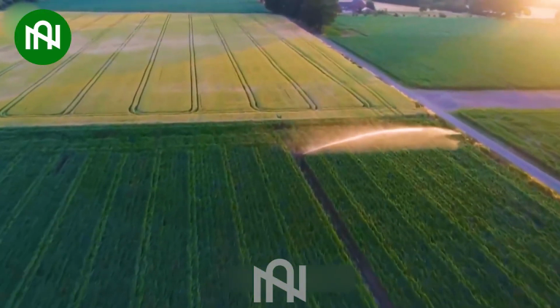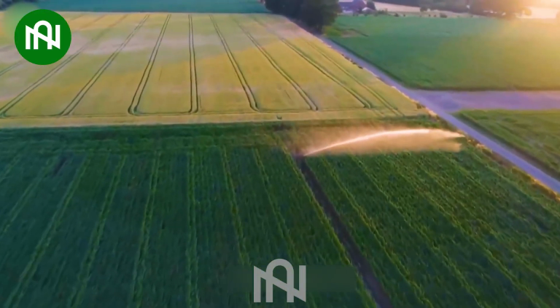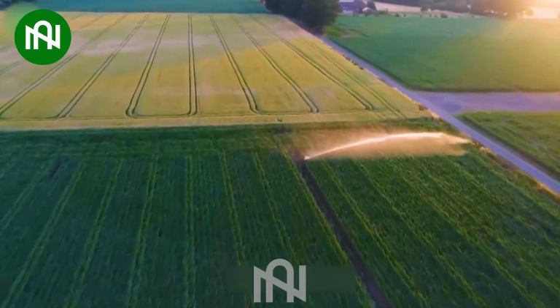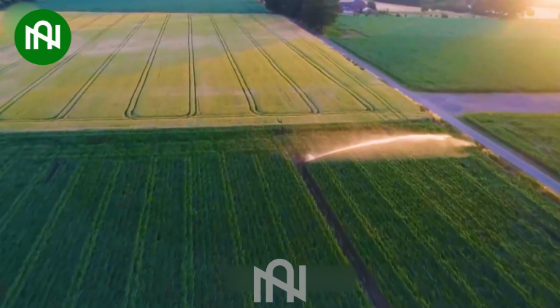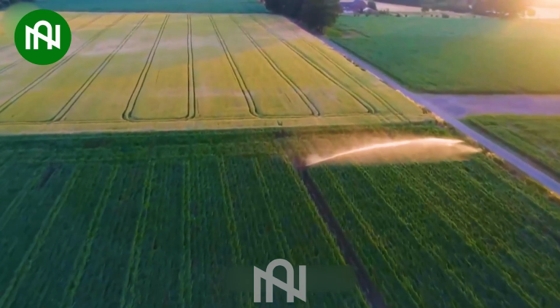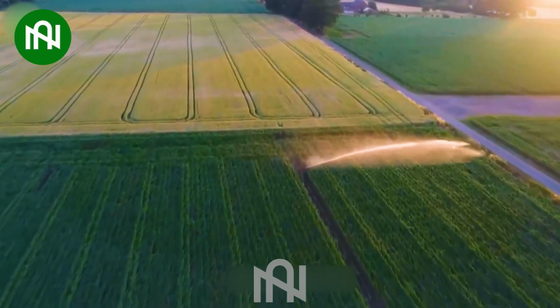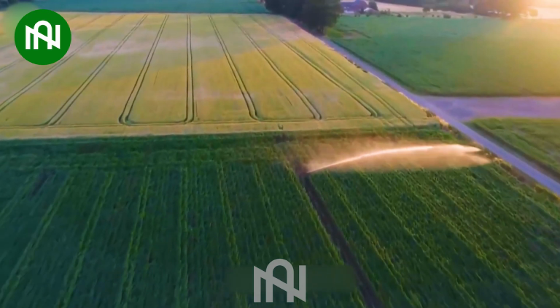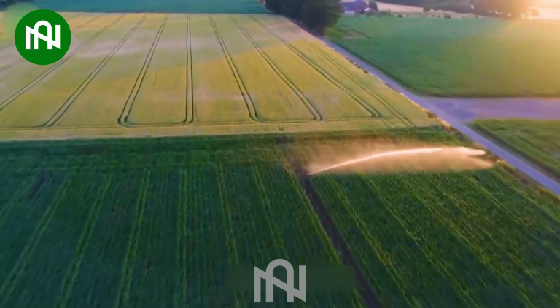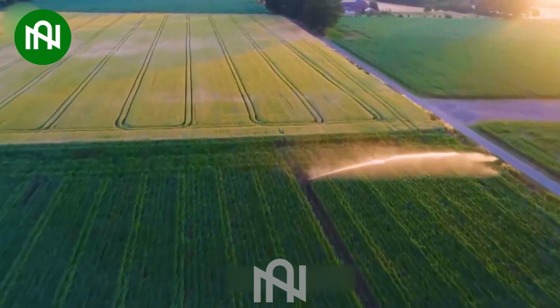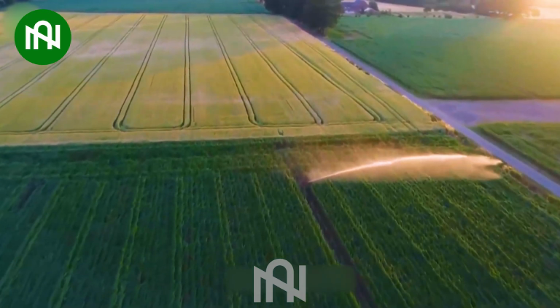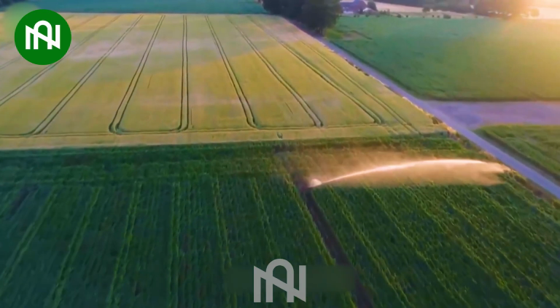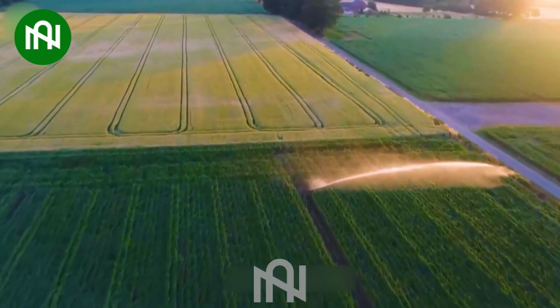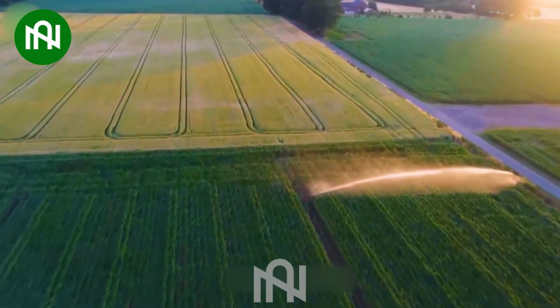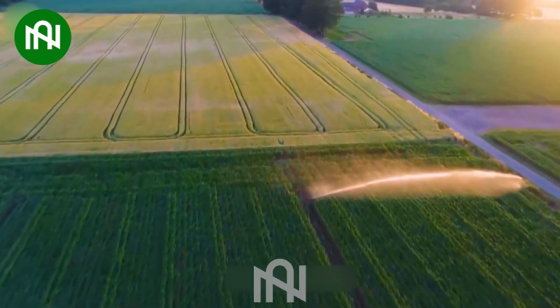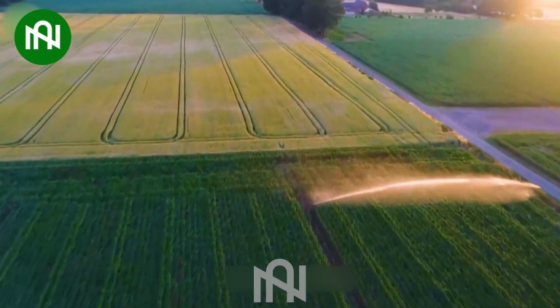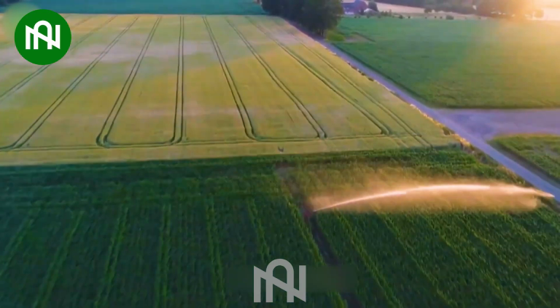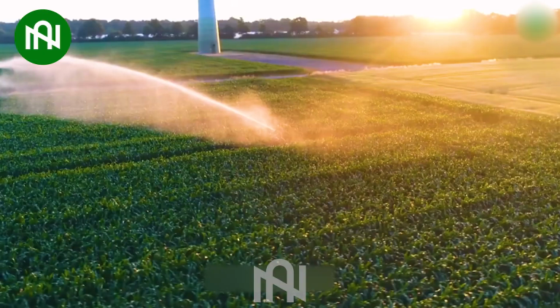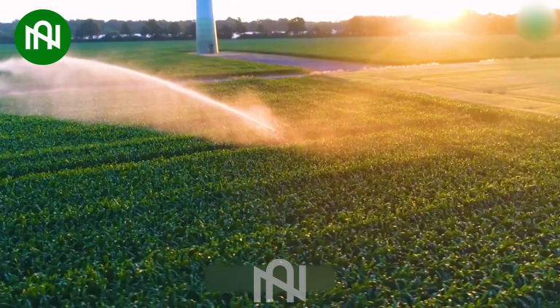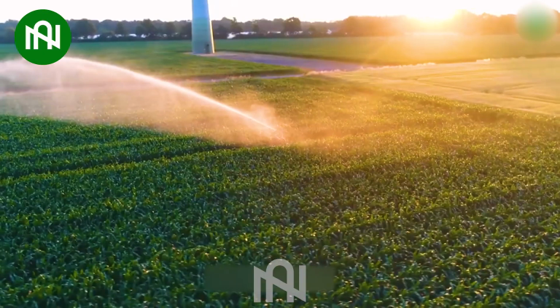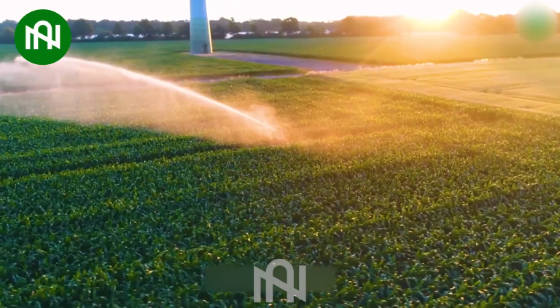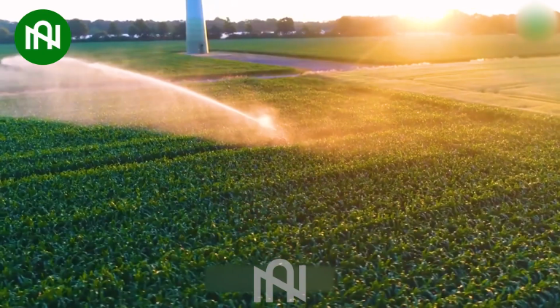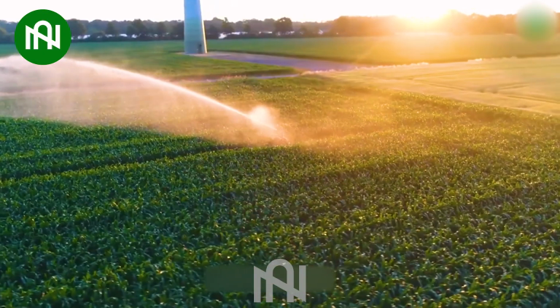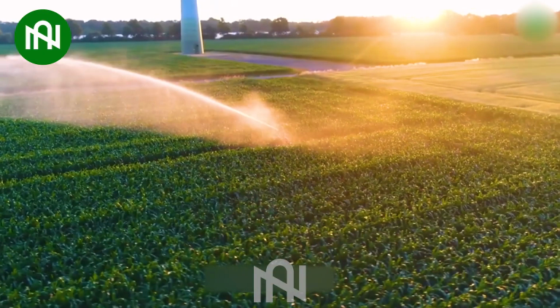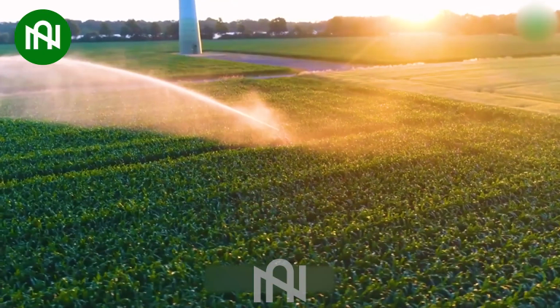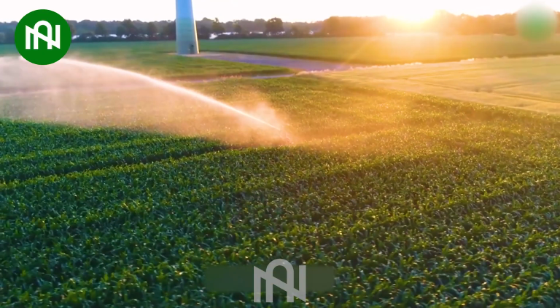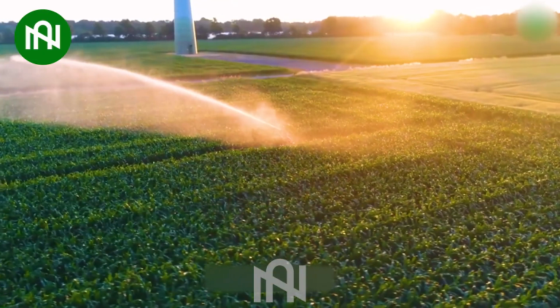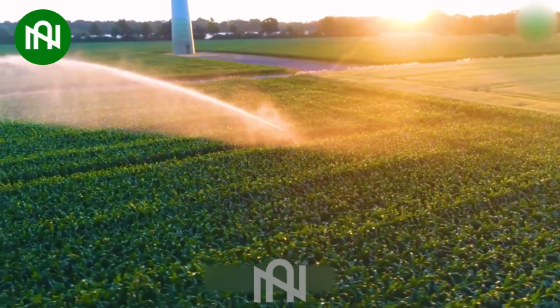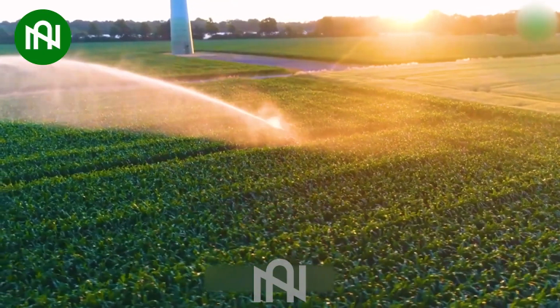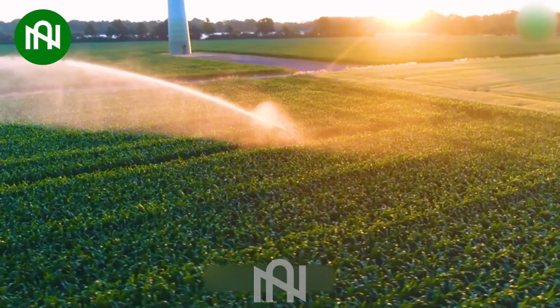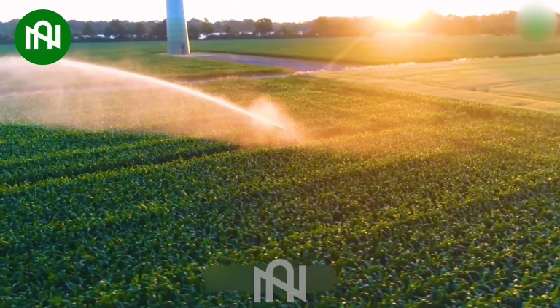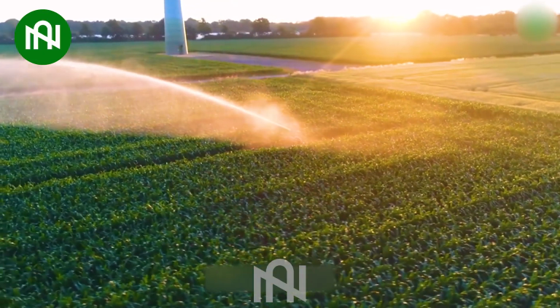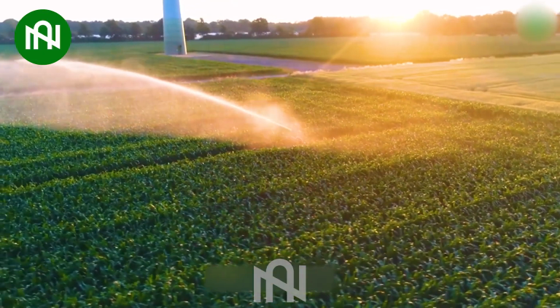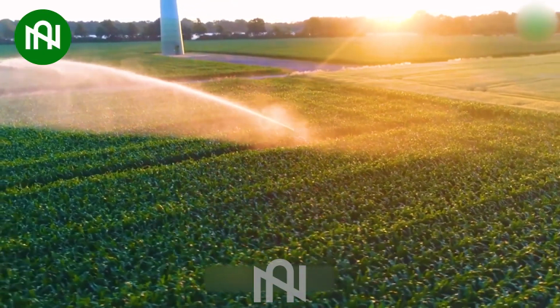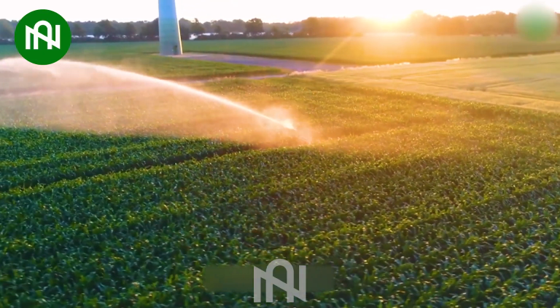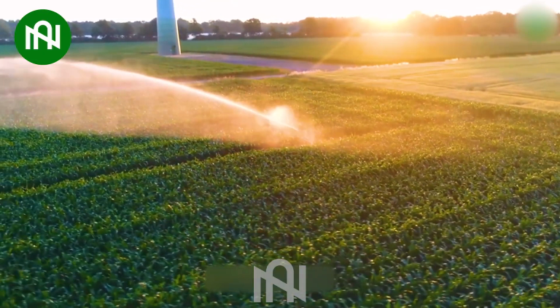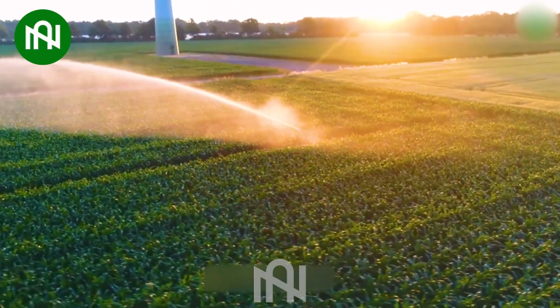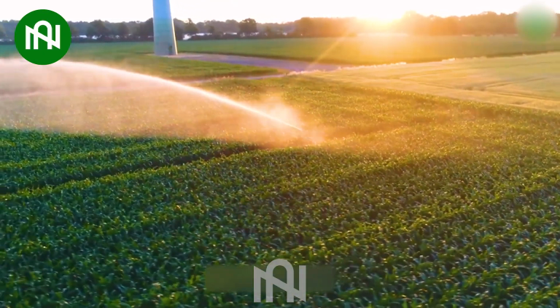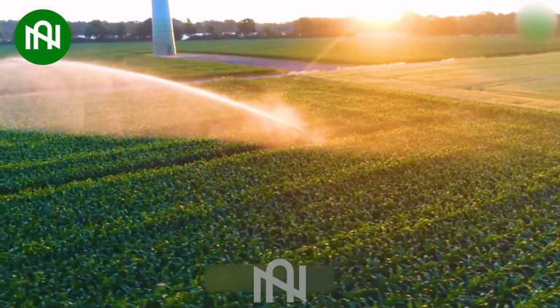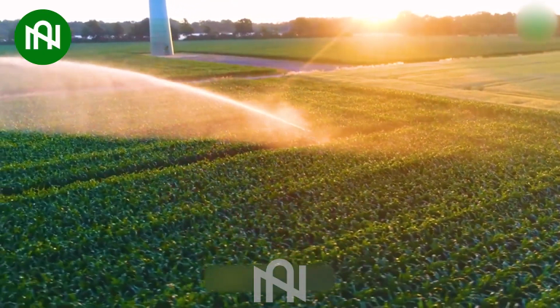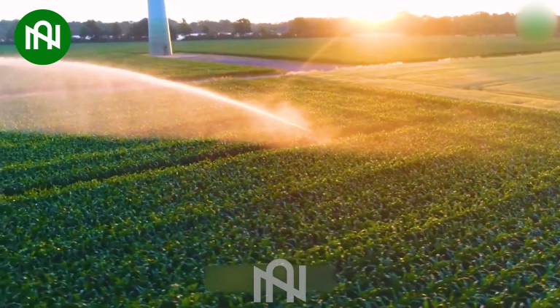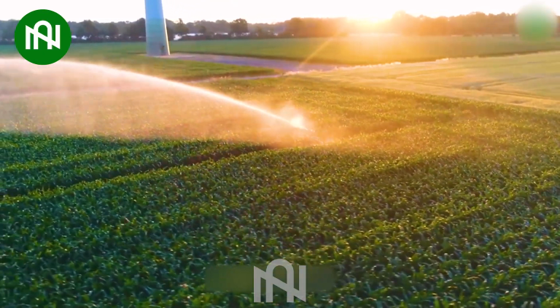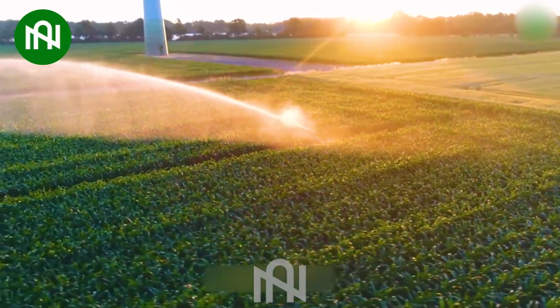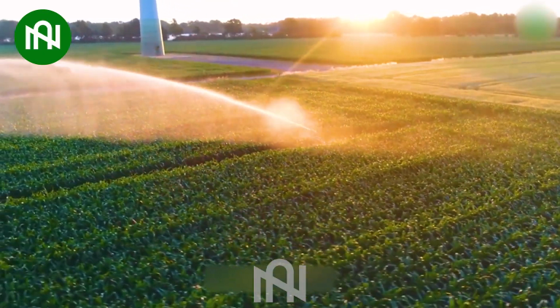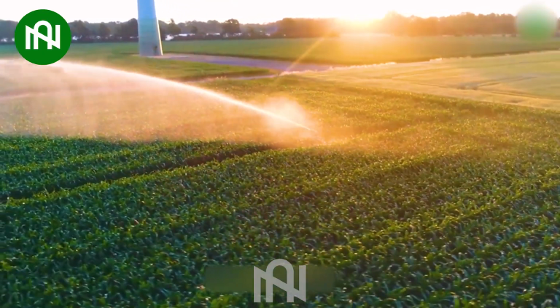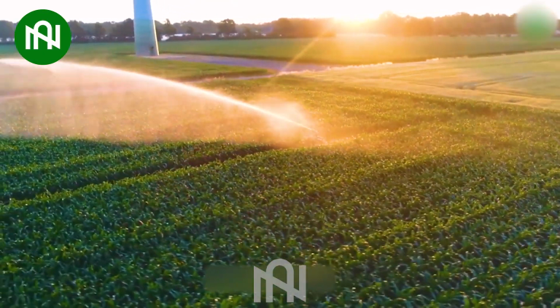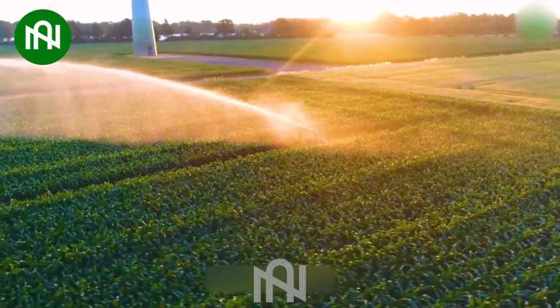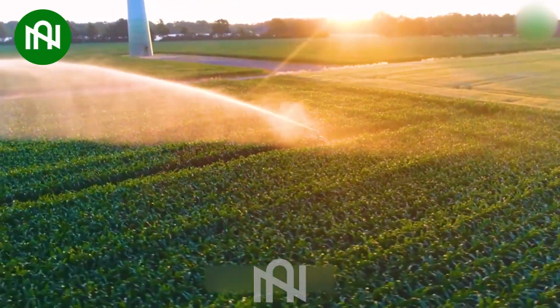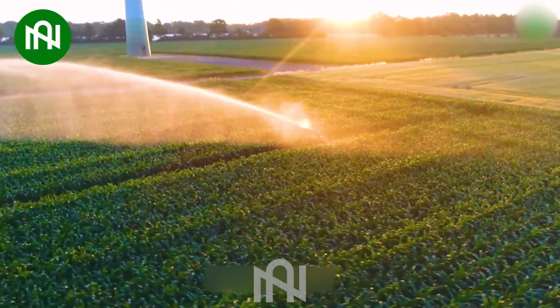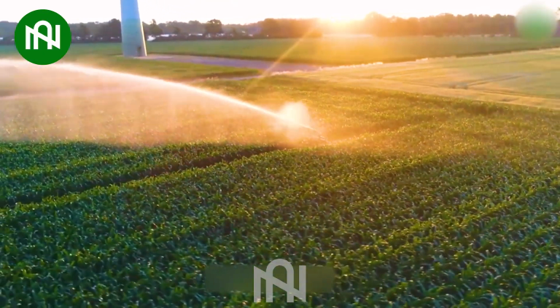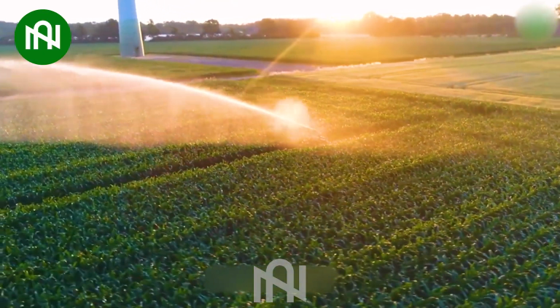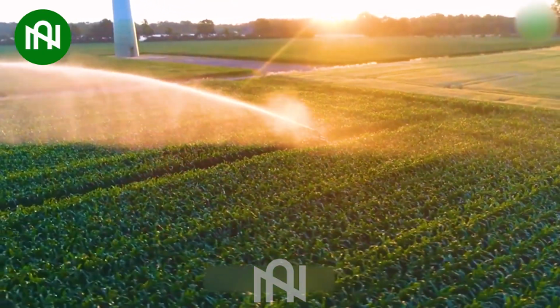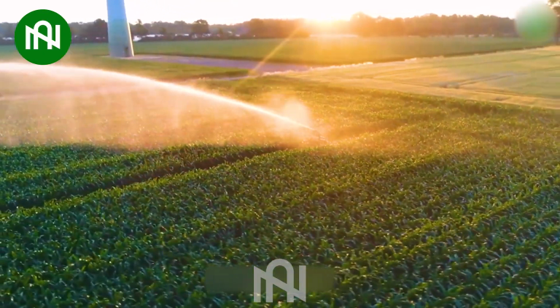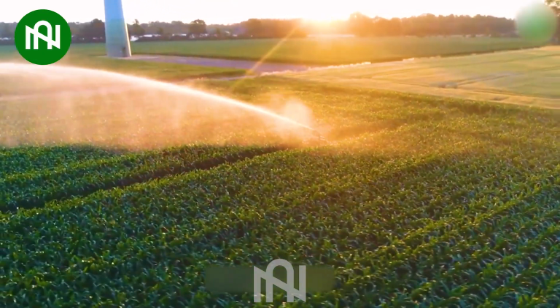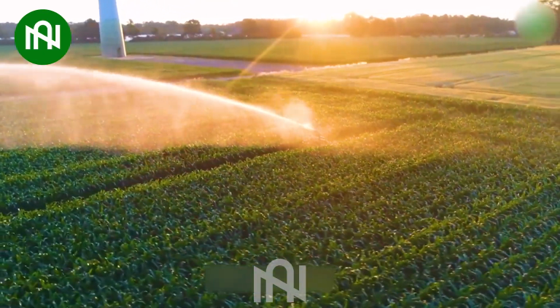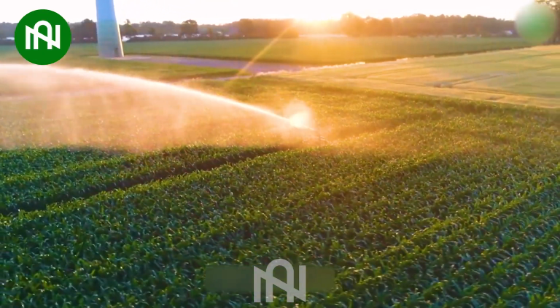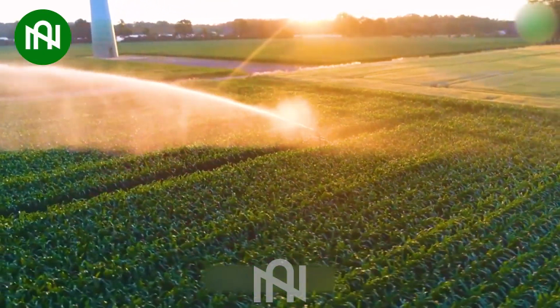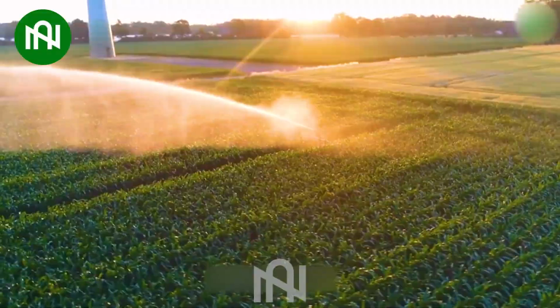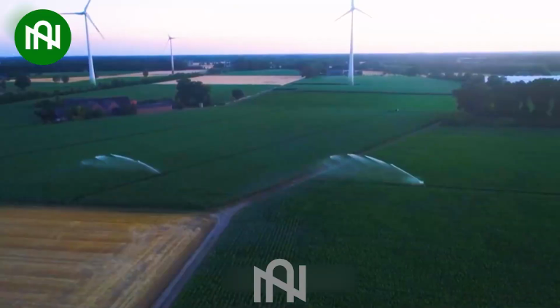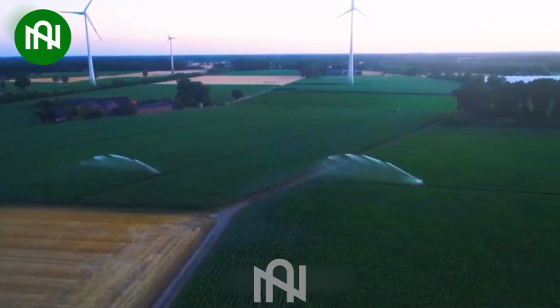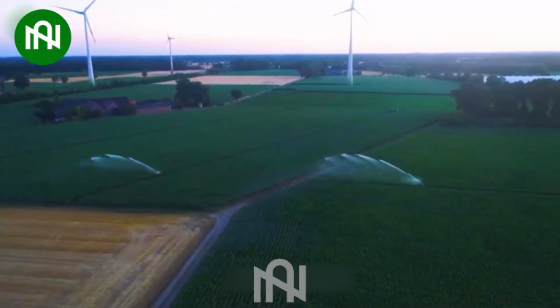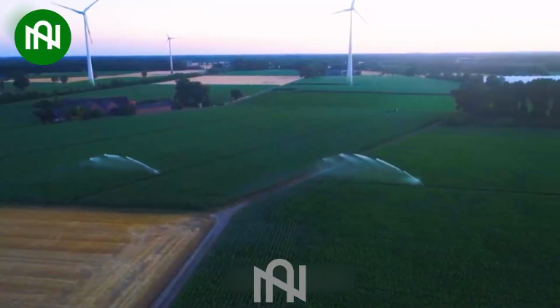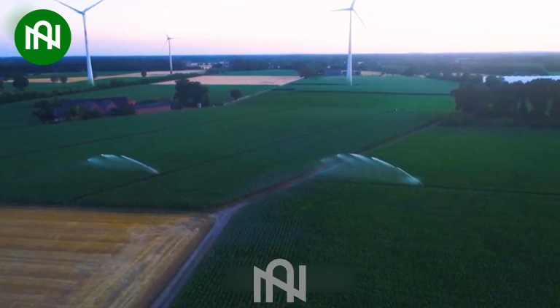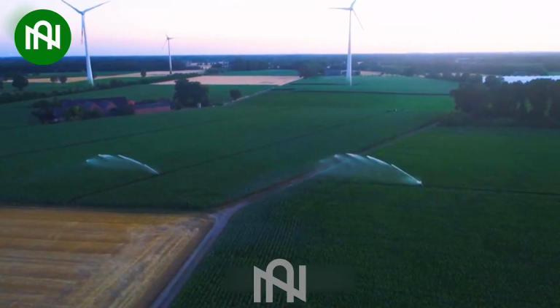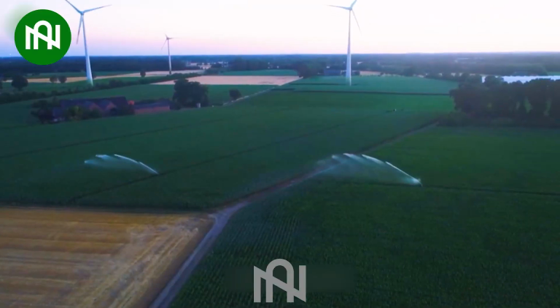This irrigation system is like nature's quenching rain, nourishing the crops and helping them thrive.